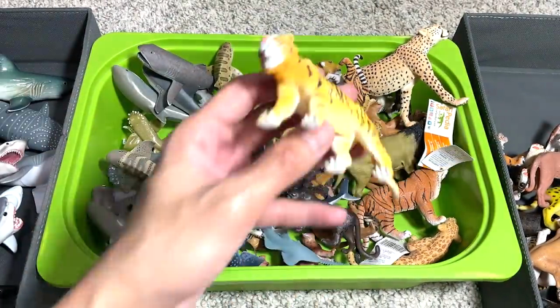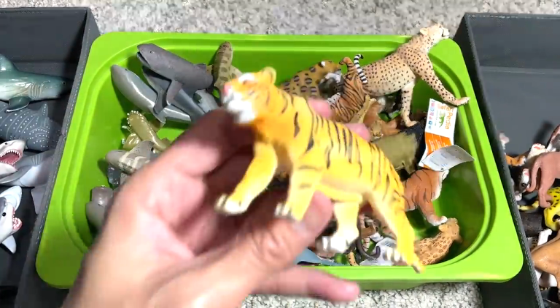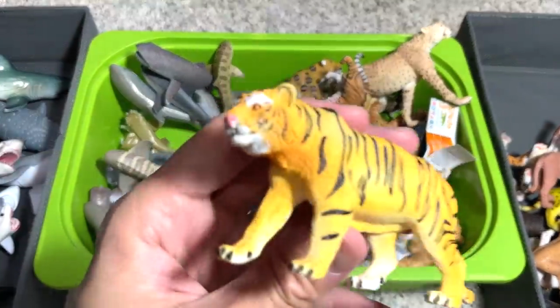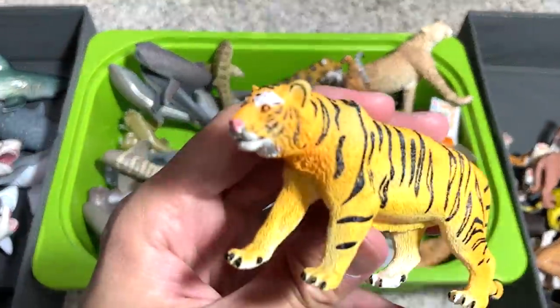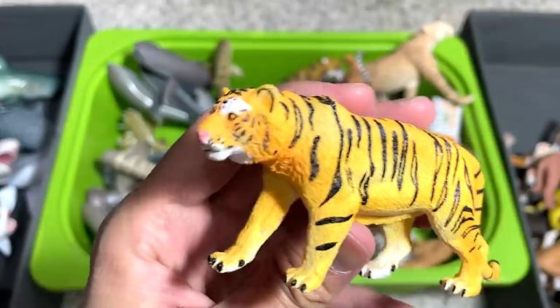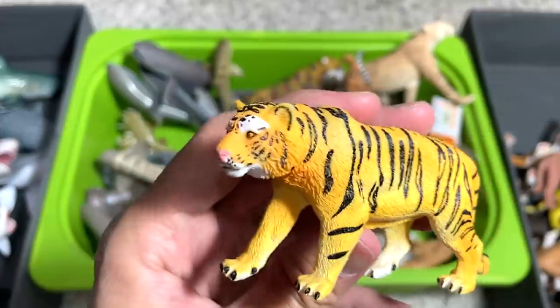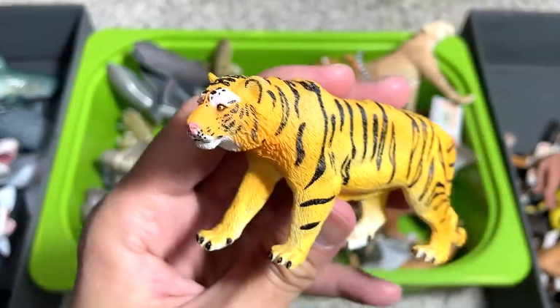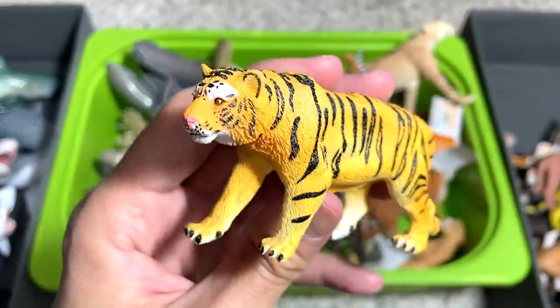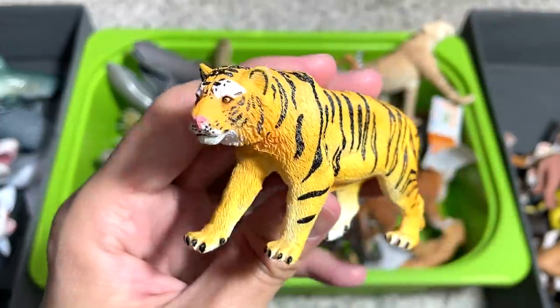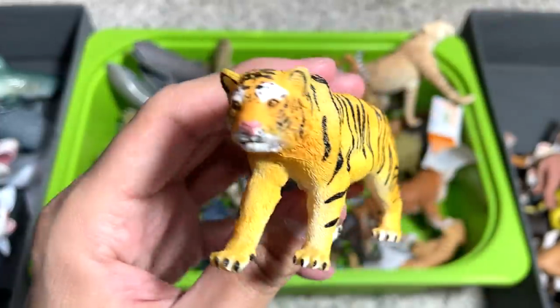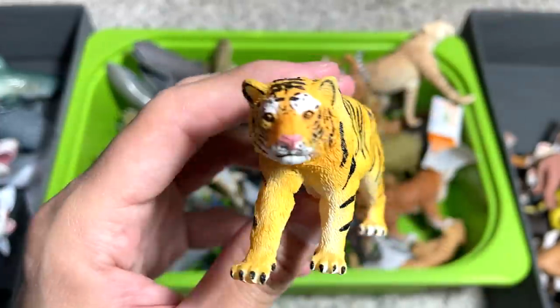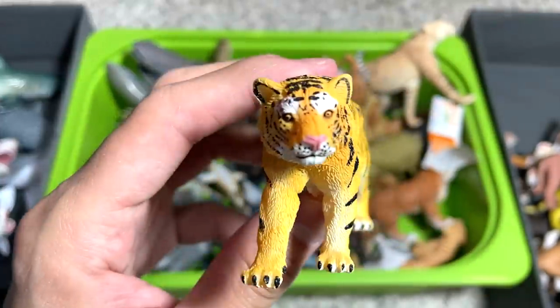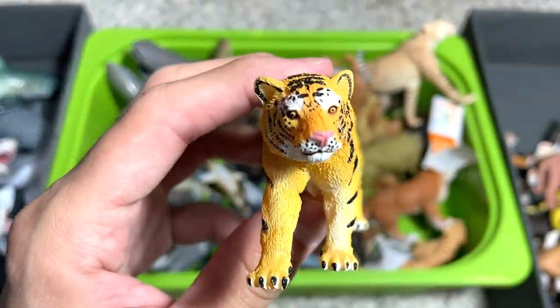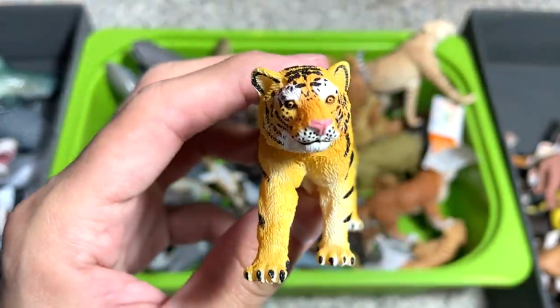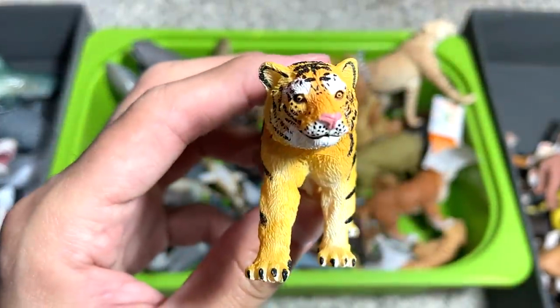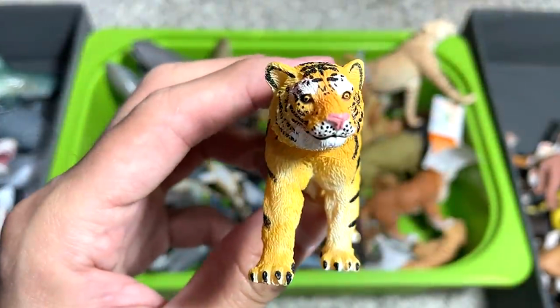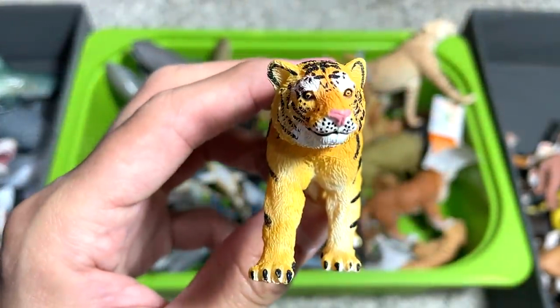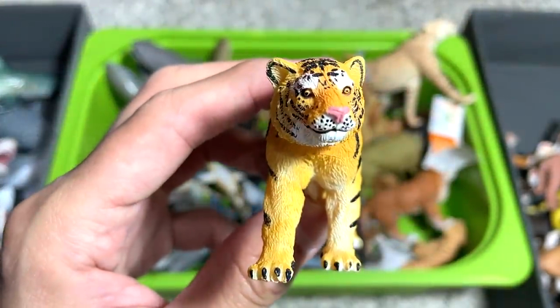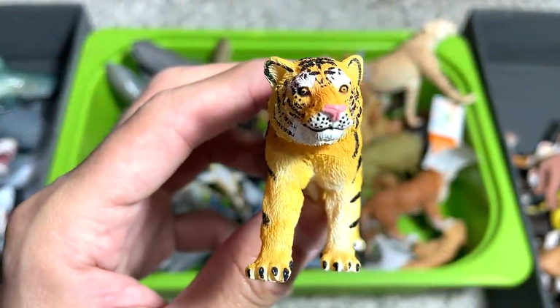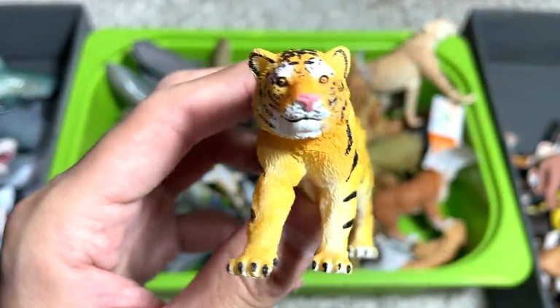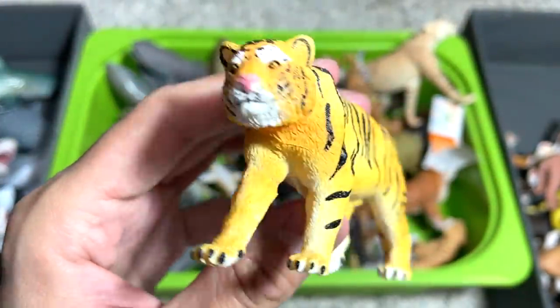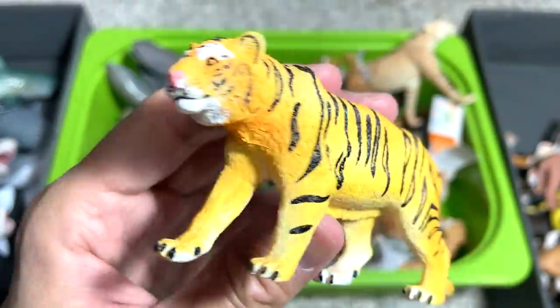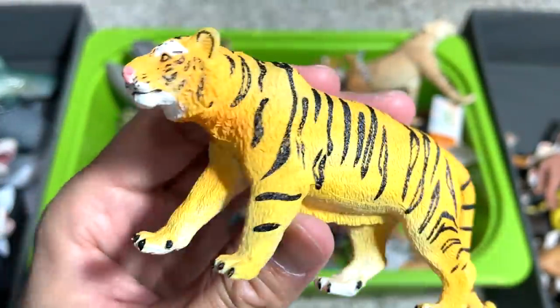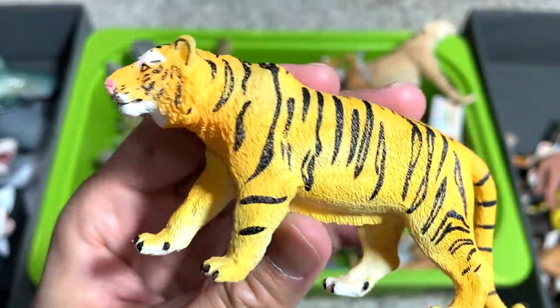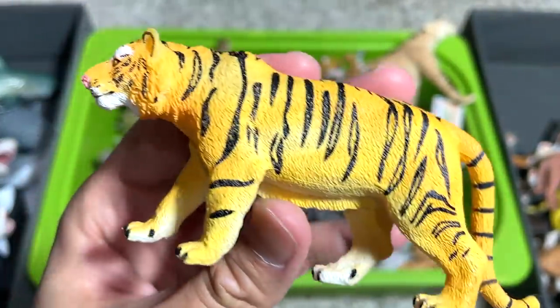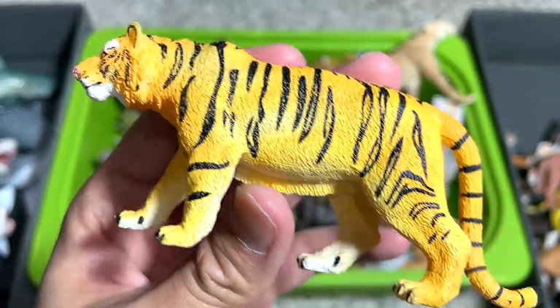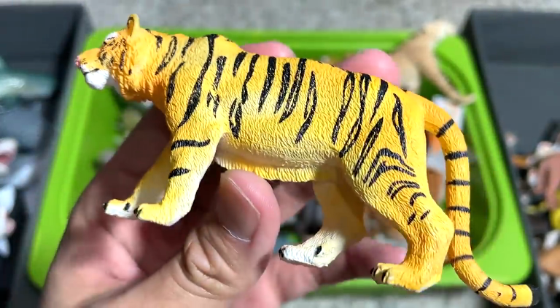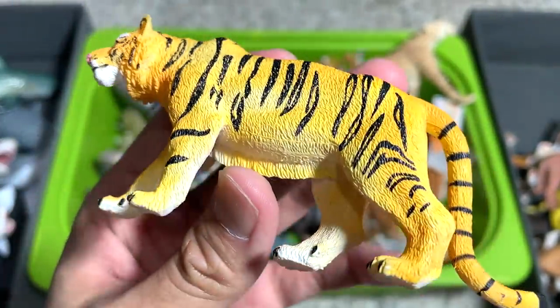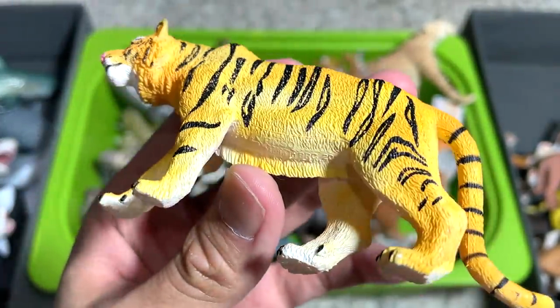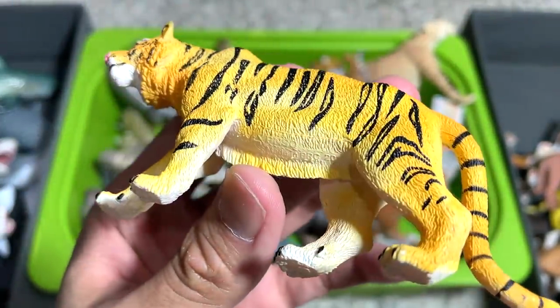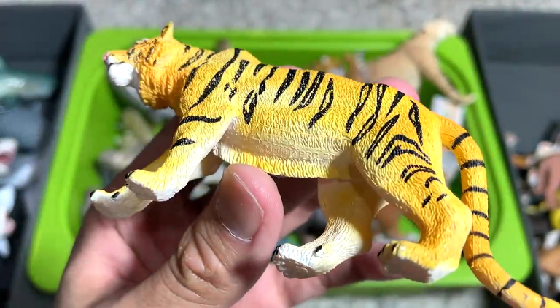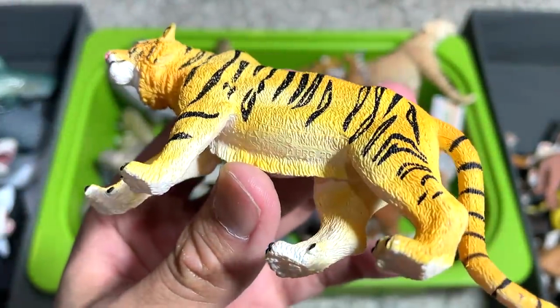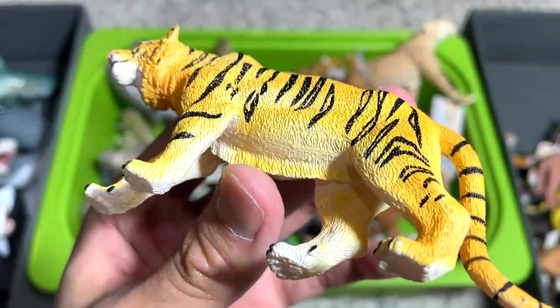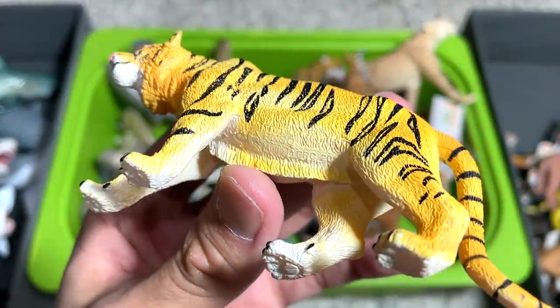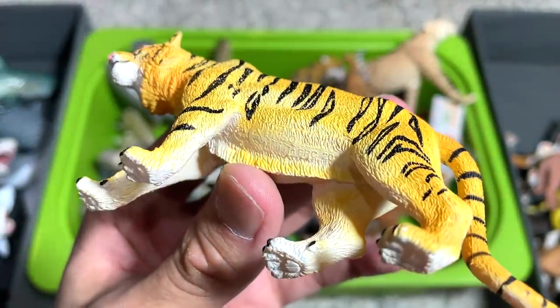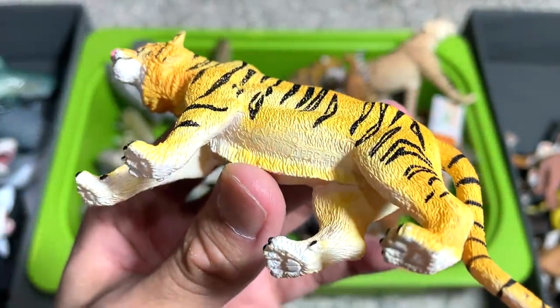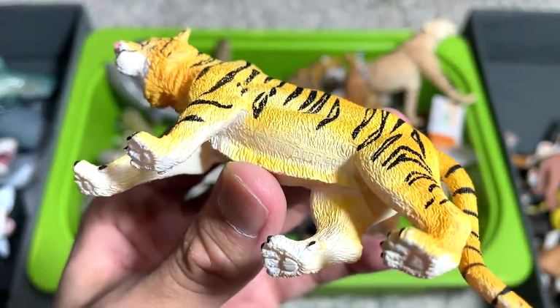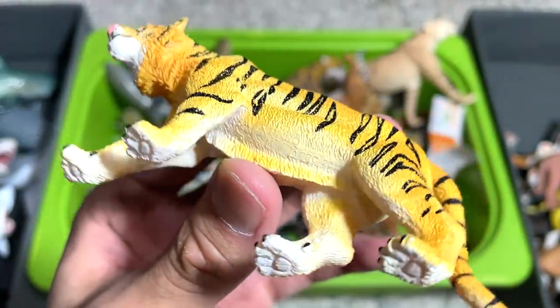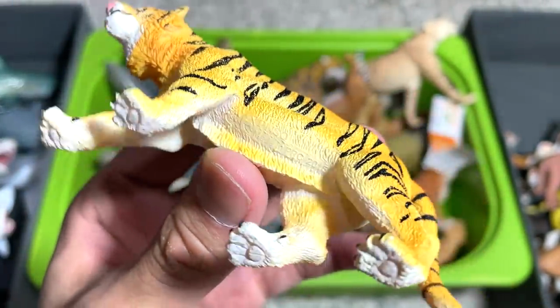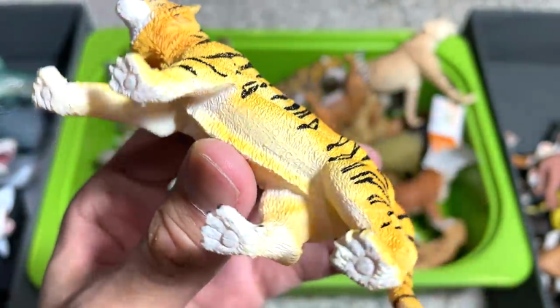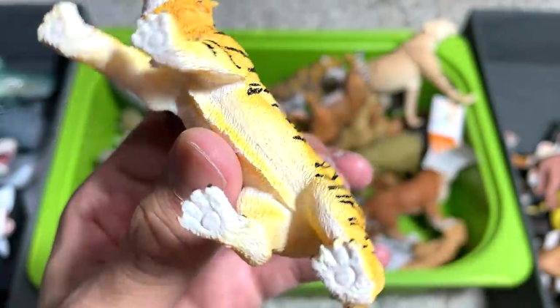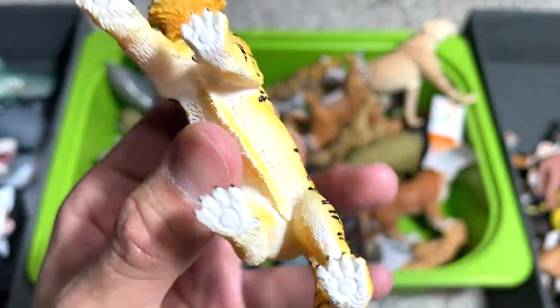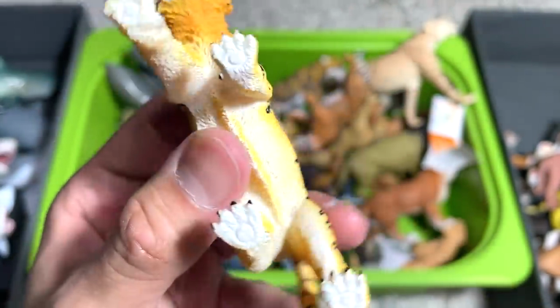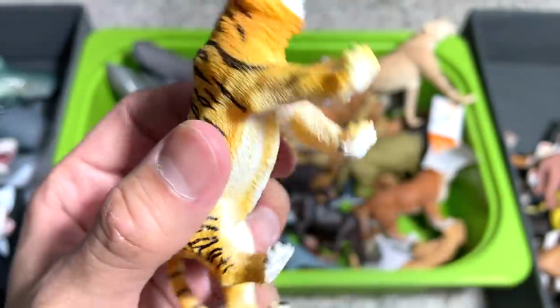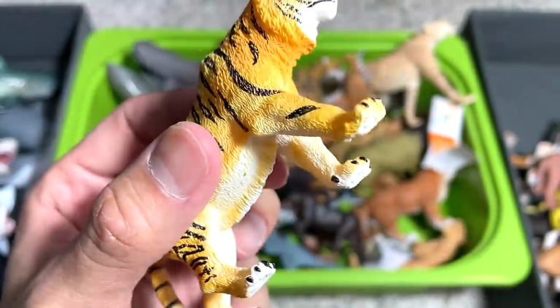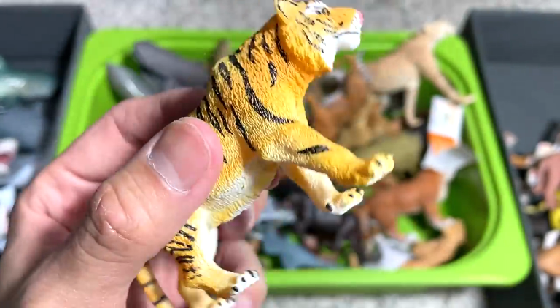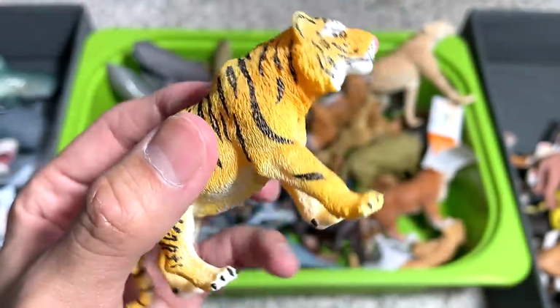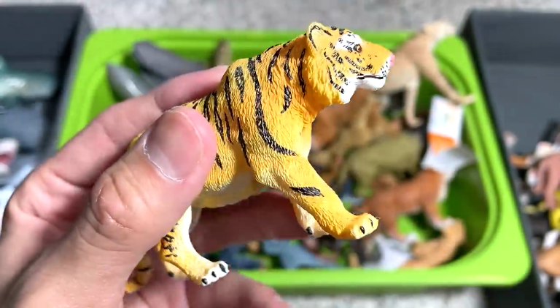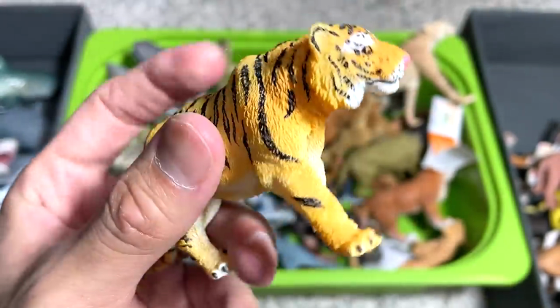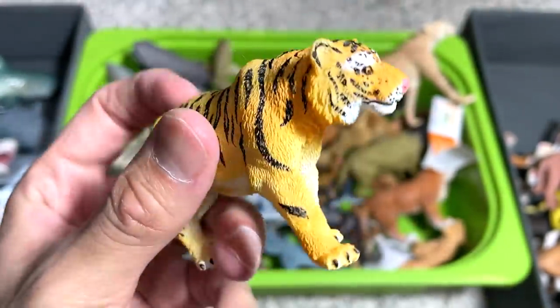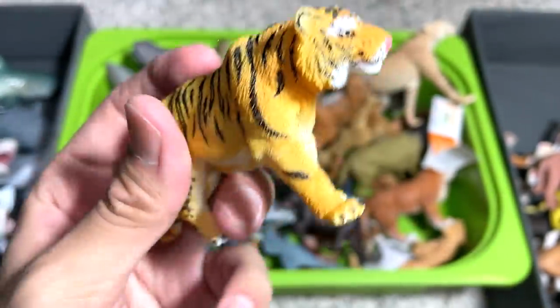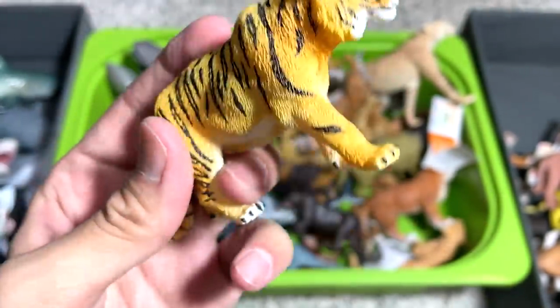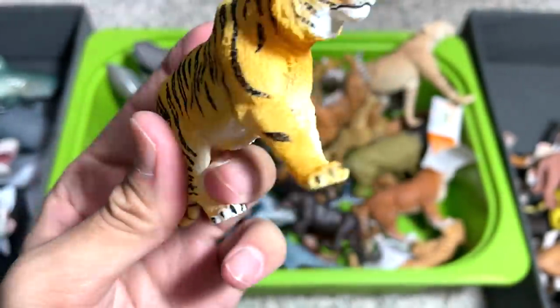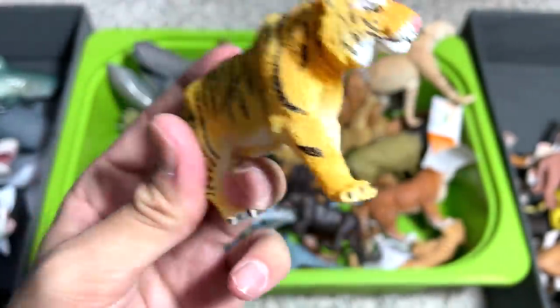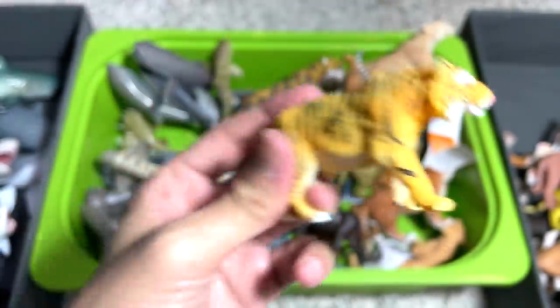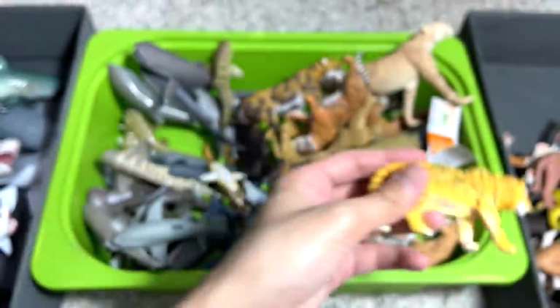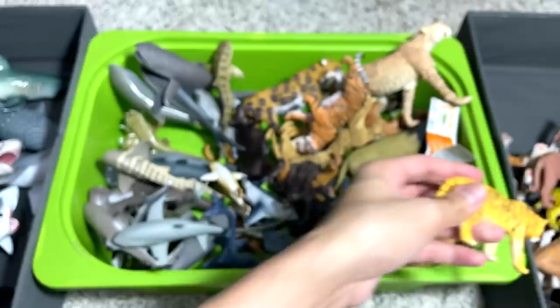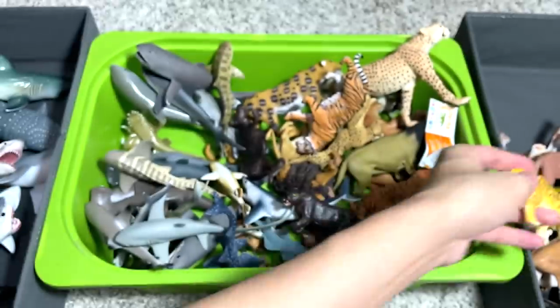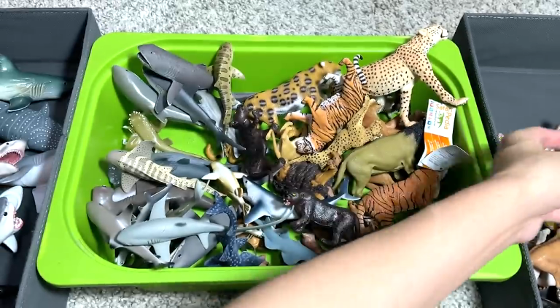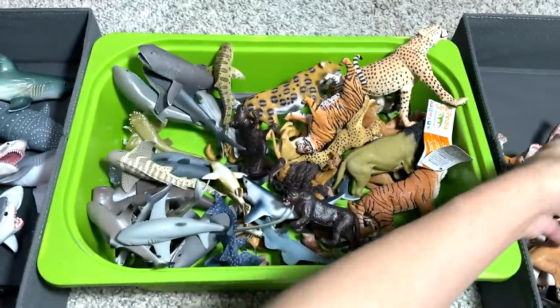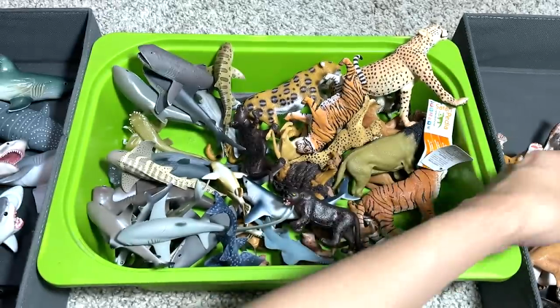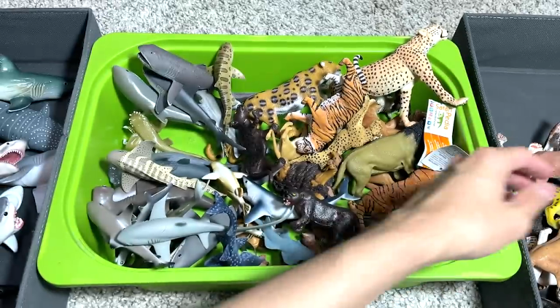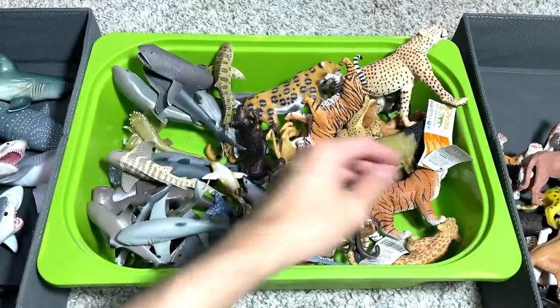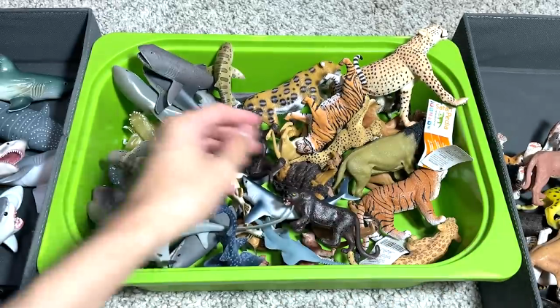And then another tiger — this is from PNSO. PNSO actually released a set of animals, and the tiger is one of them.